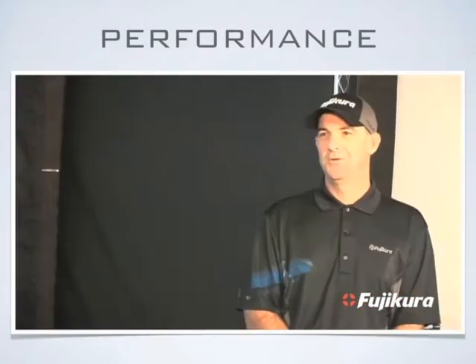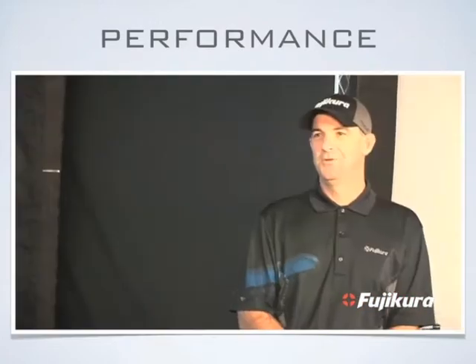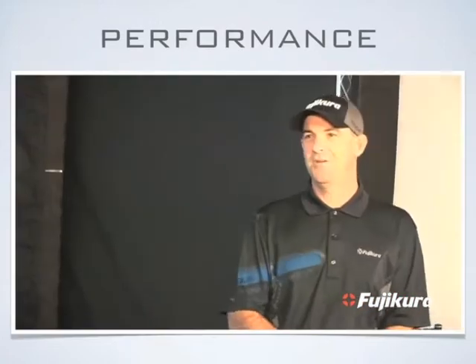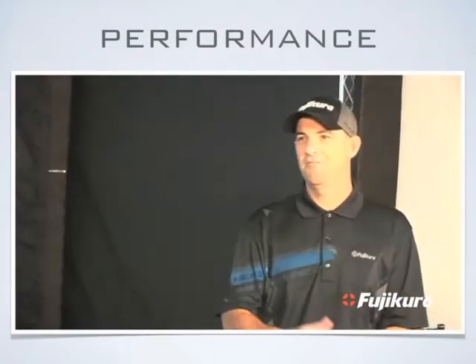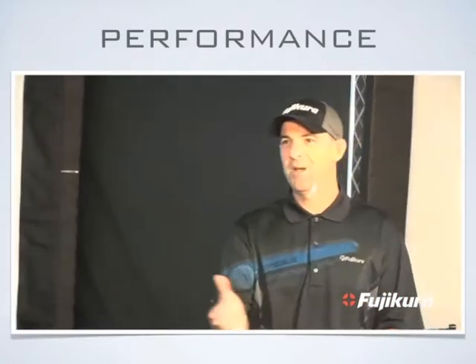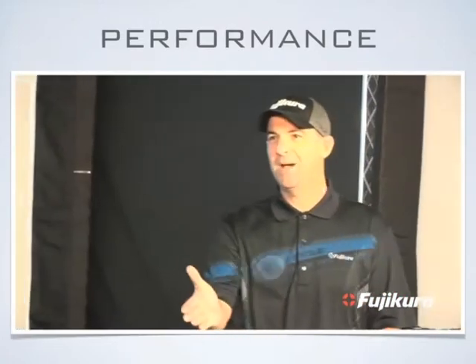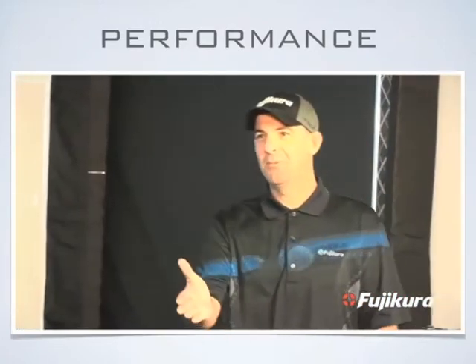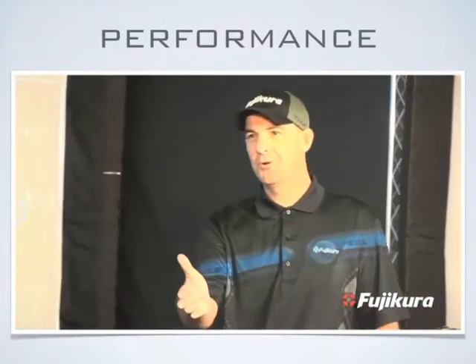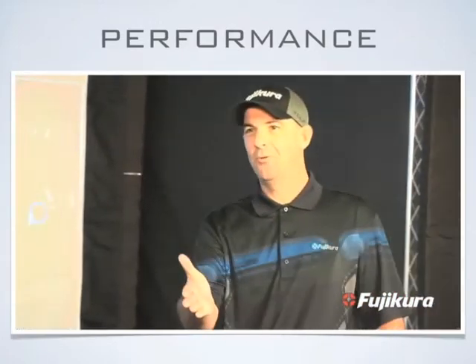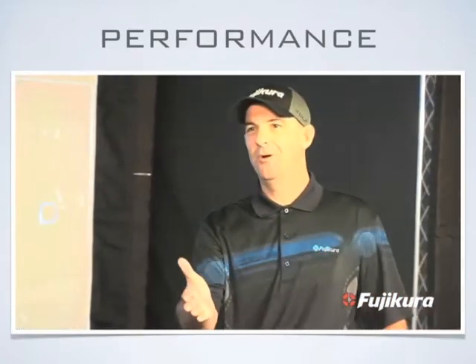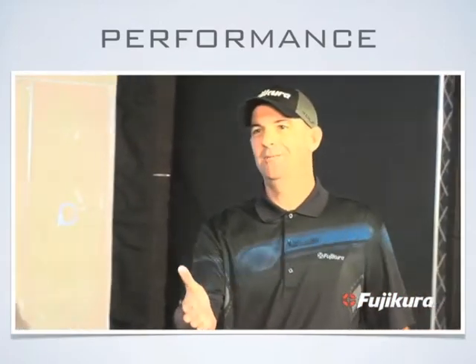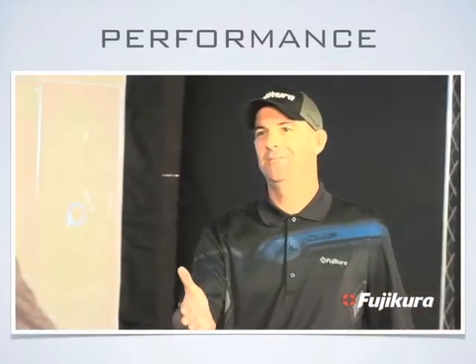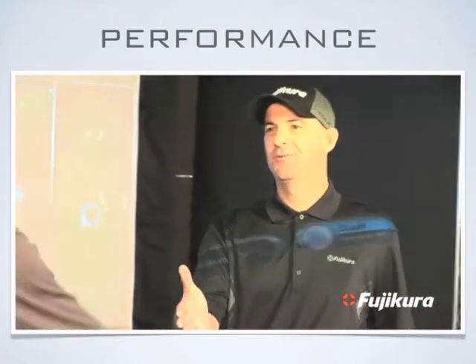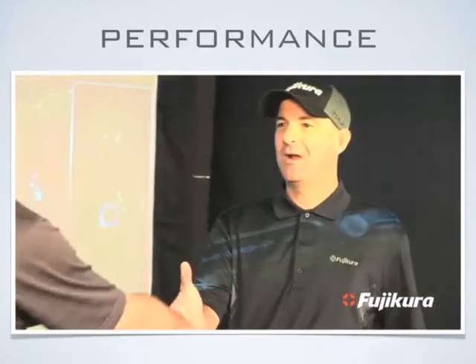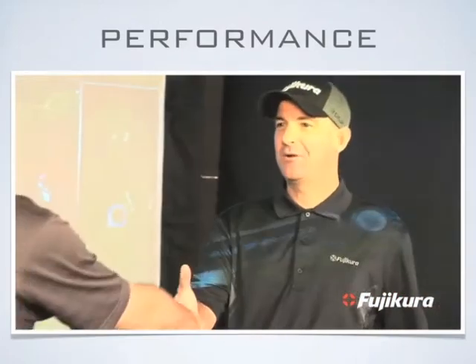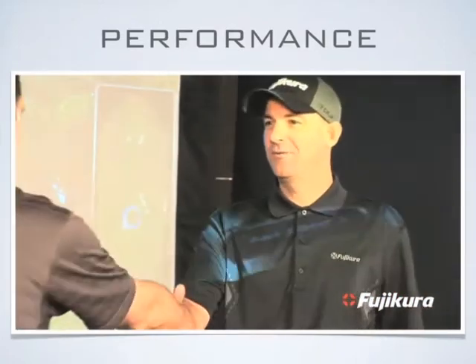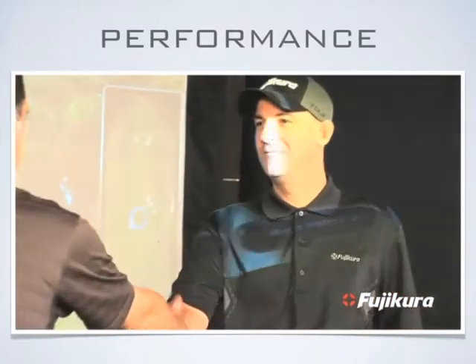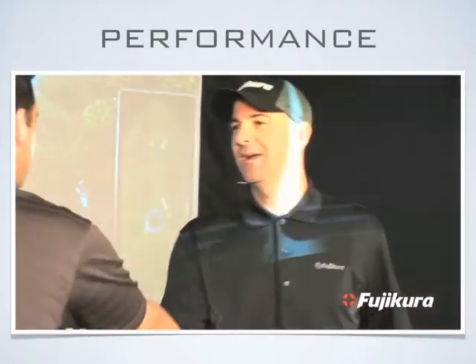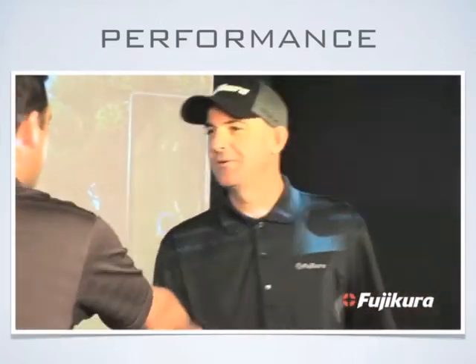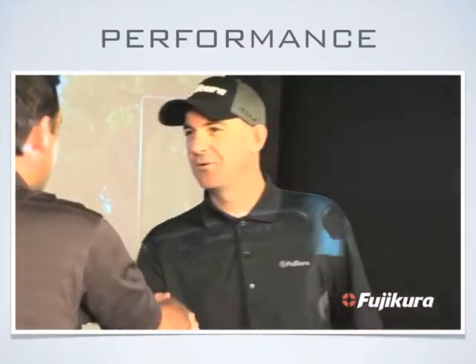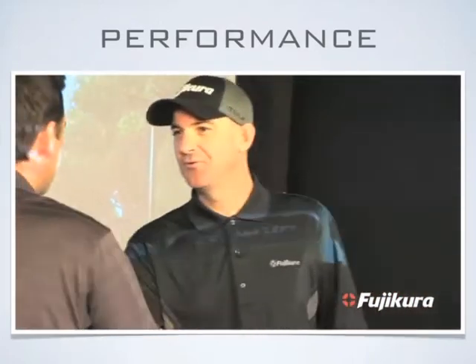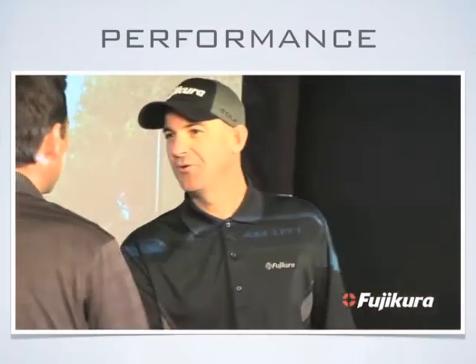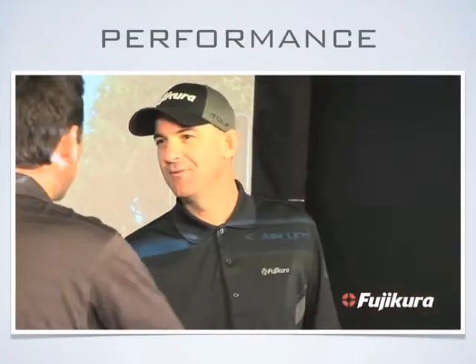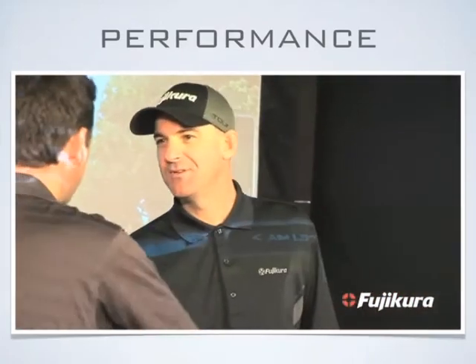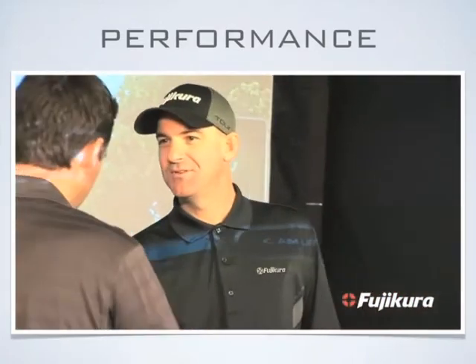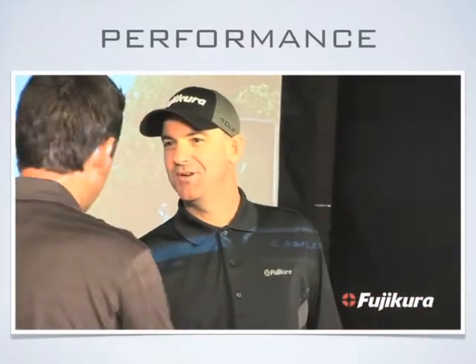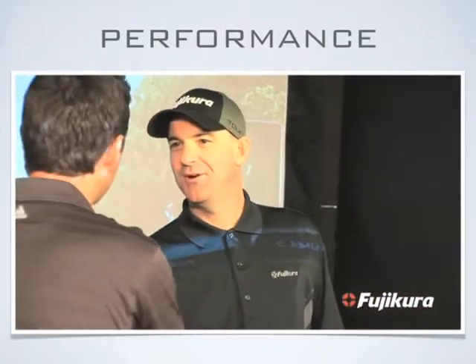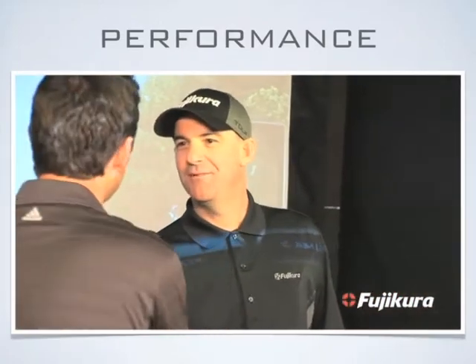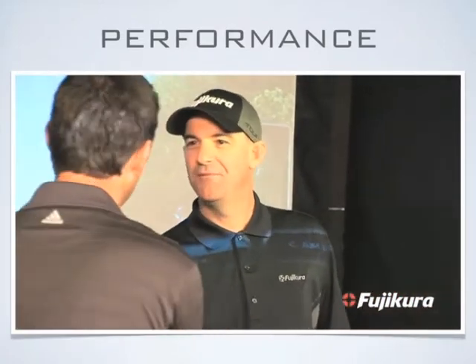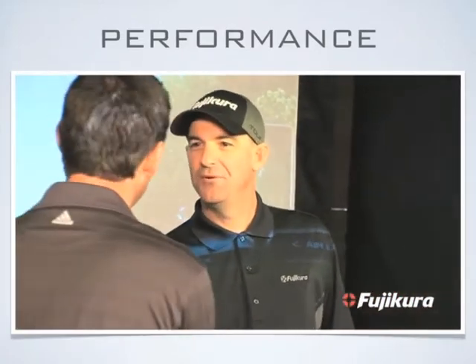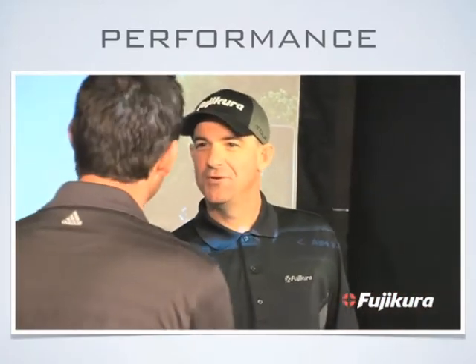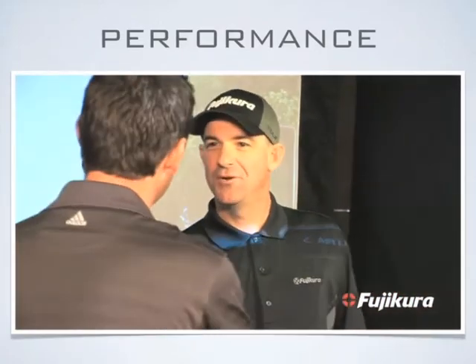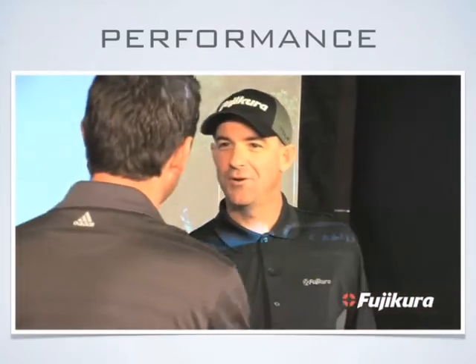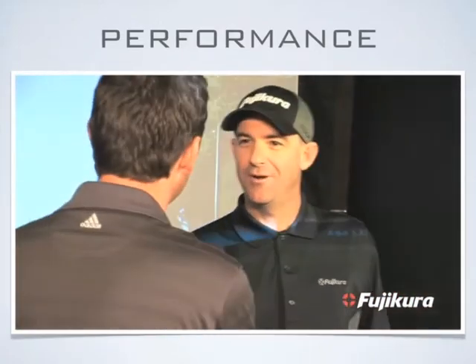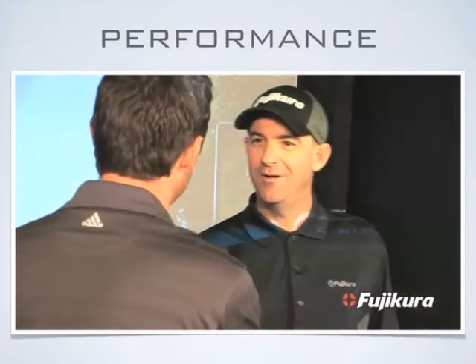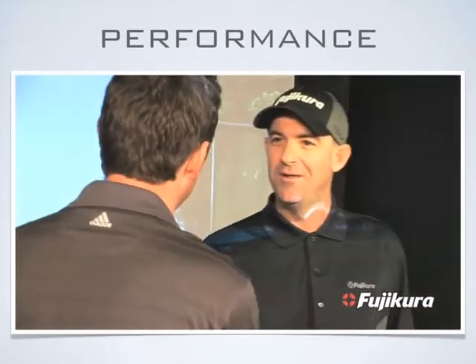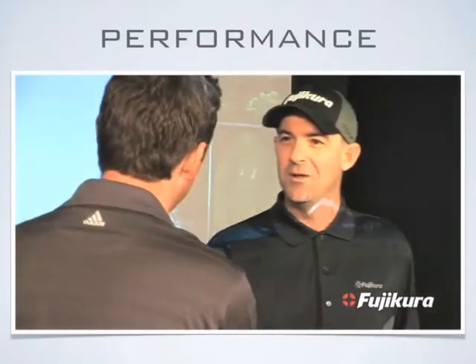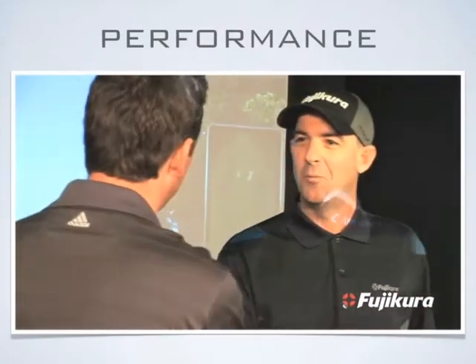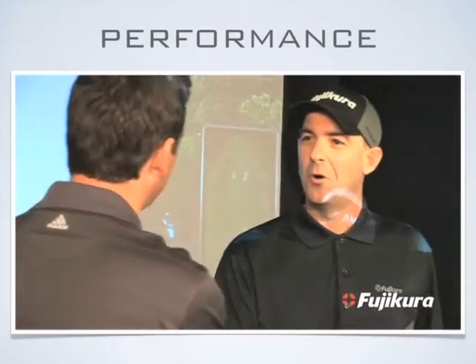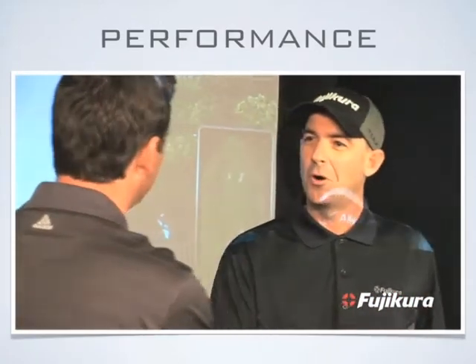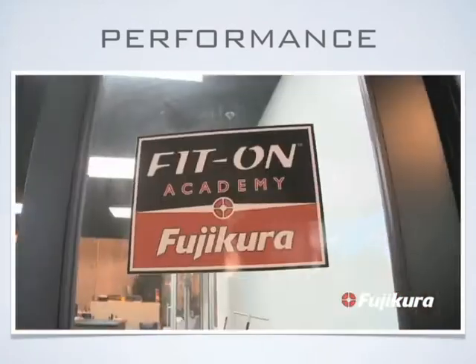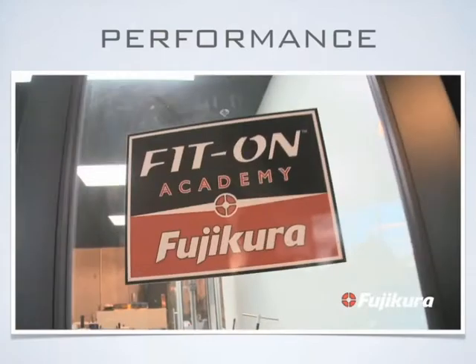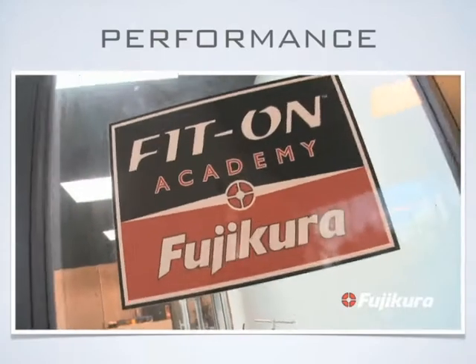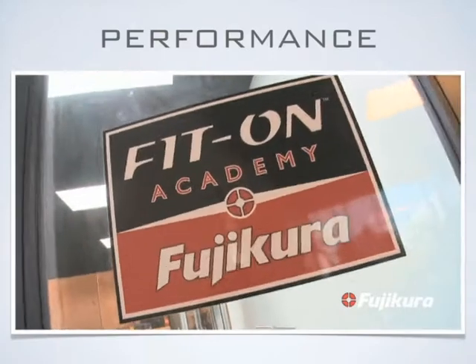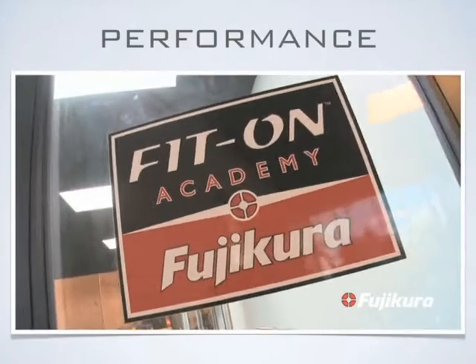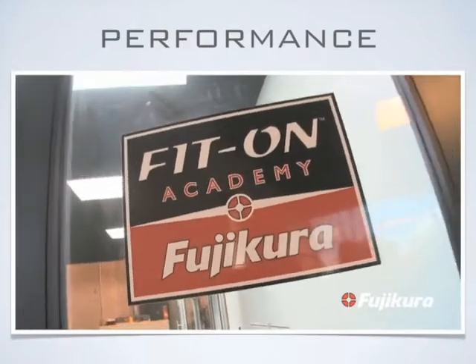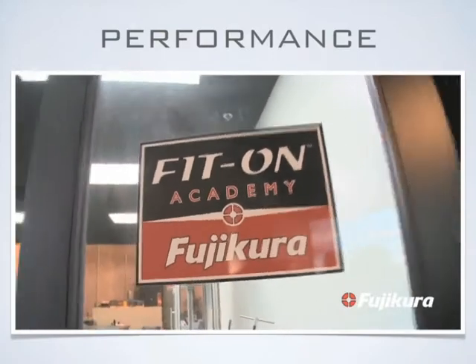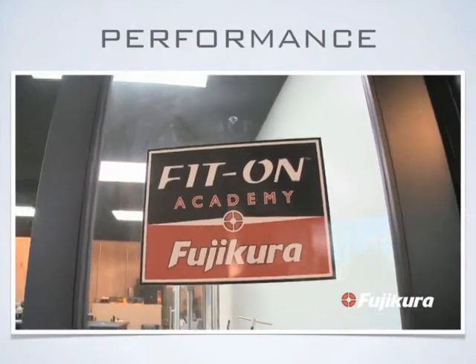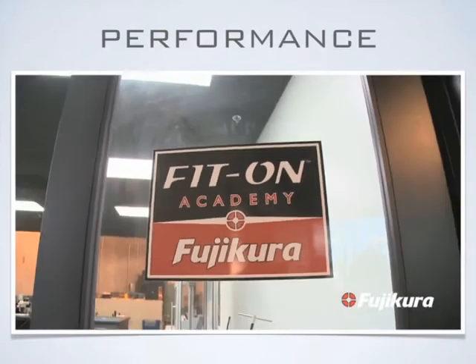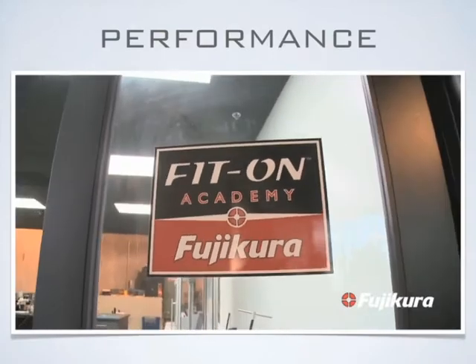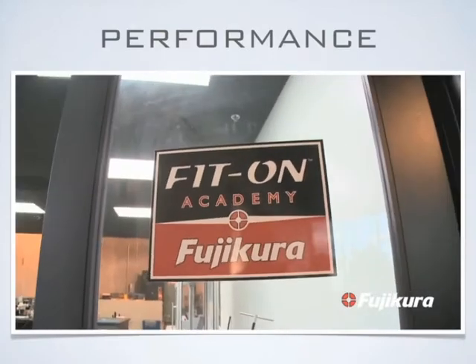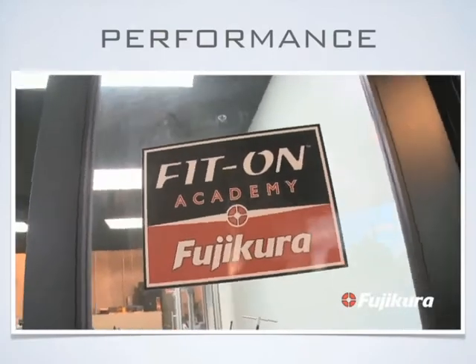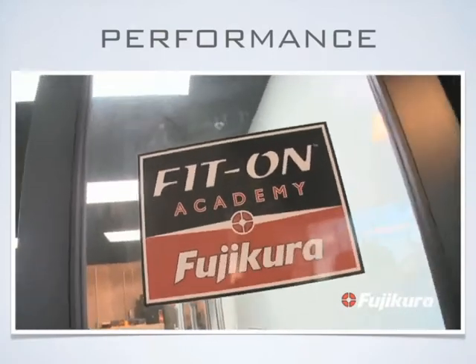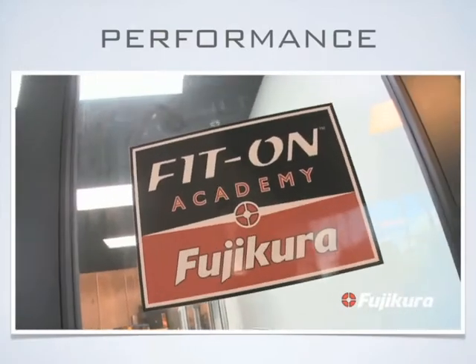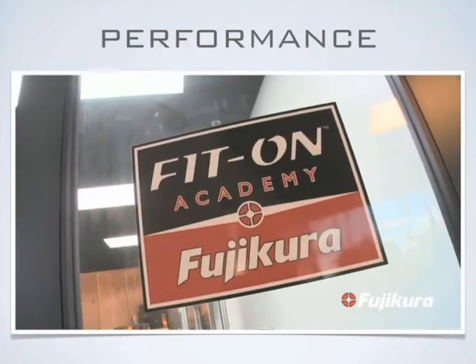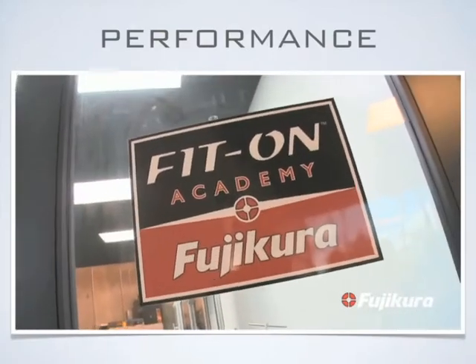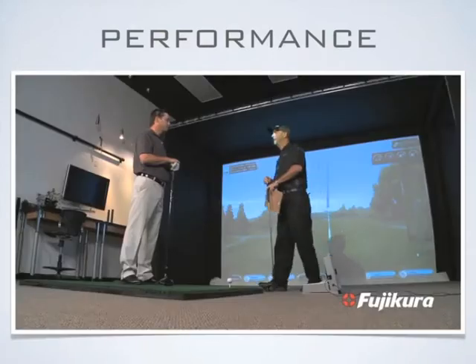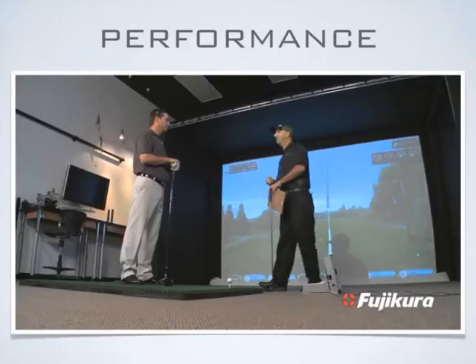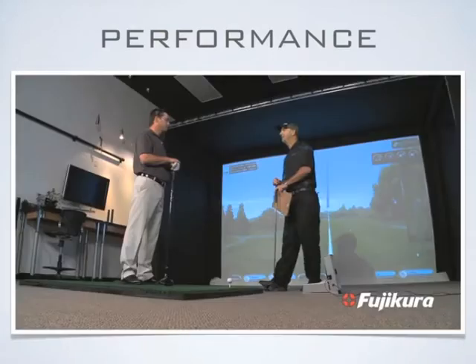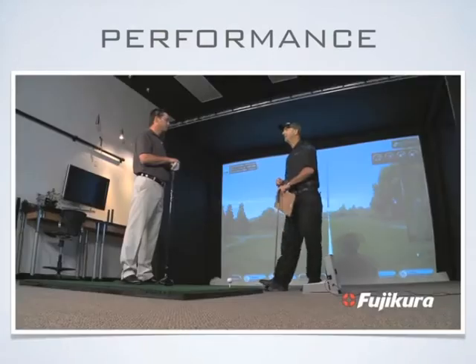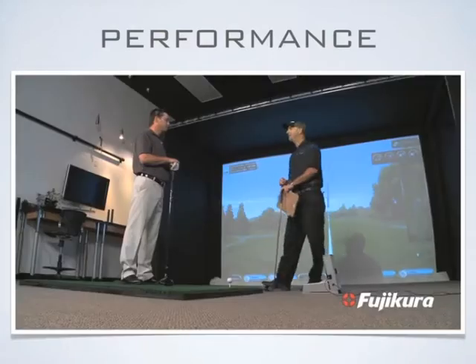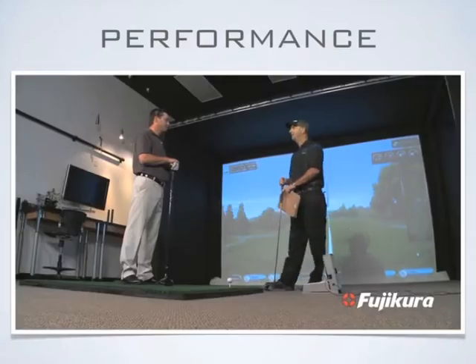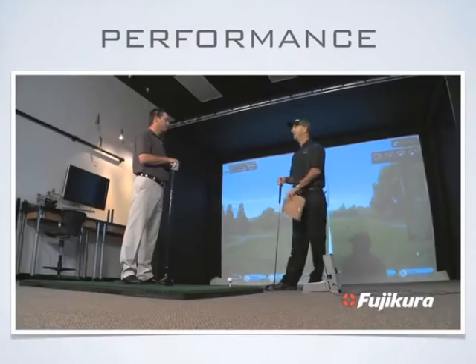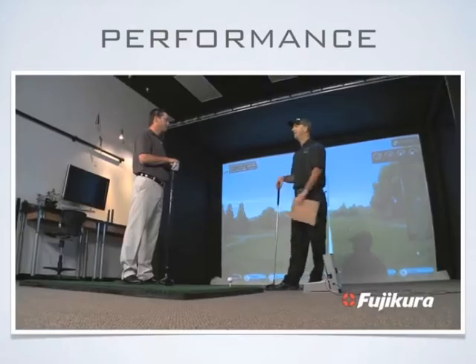I'm Jeff Papakoy, Director of Technical Services here at Fujikura. Welcome to our Fit On Studio. Glad to have you here.